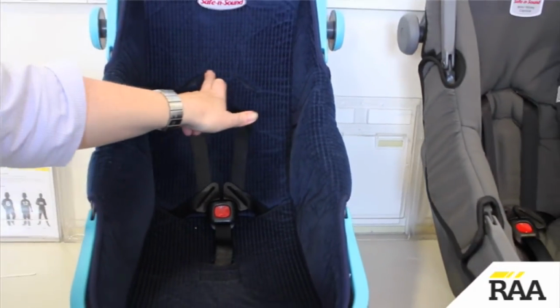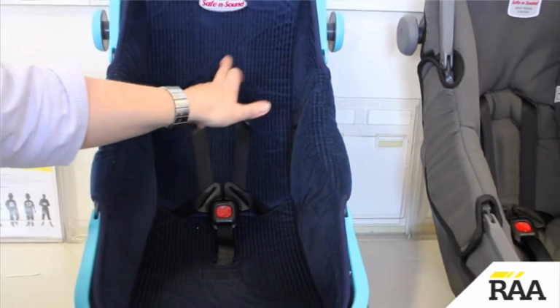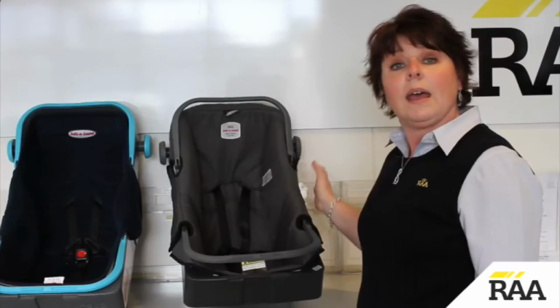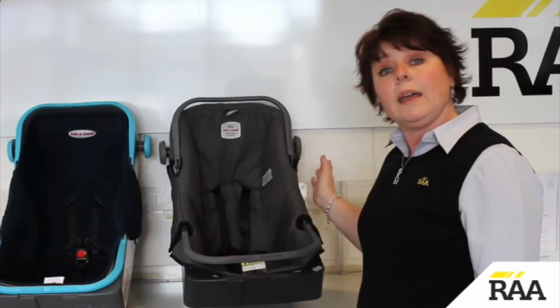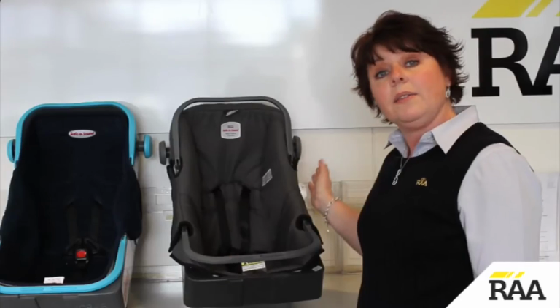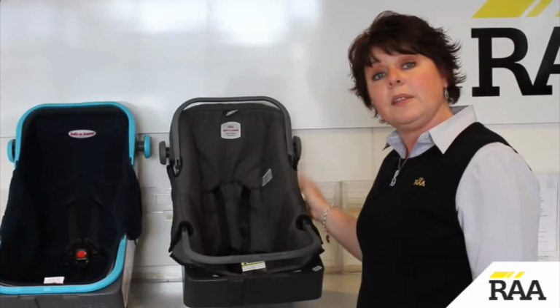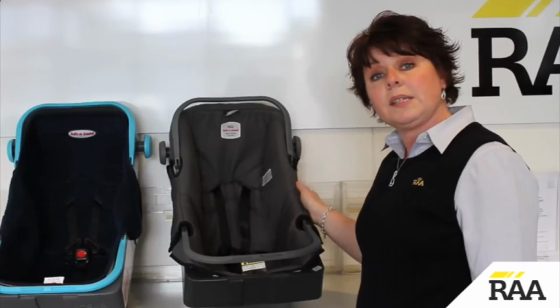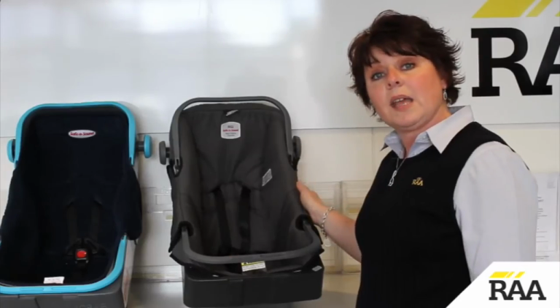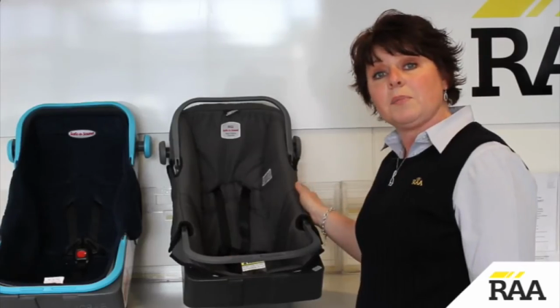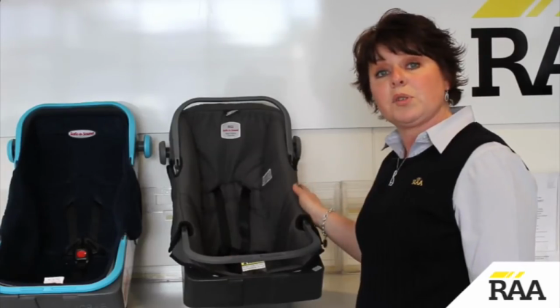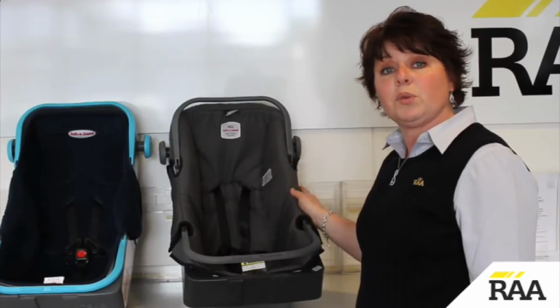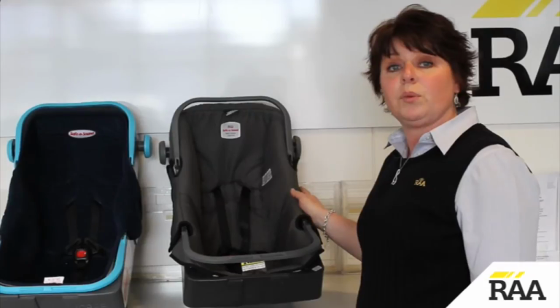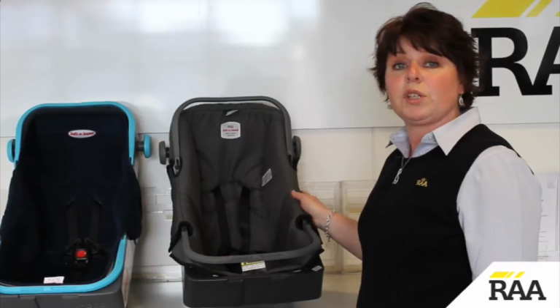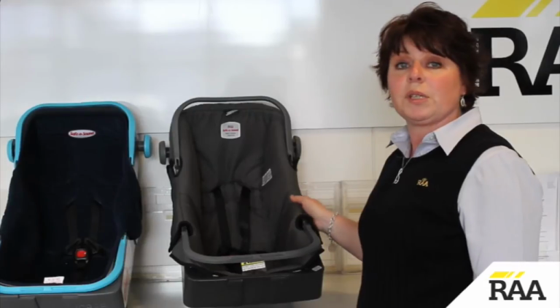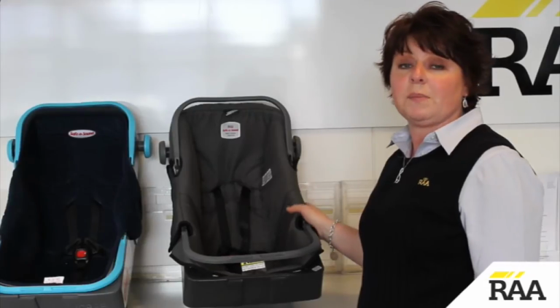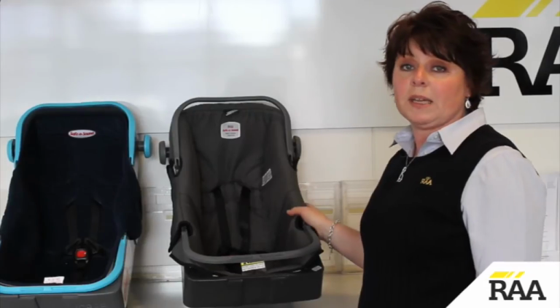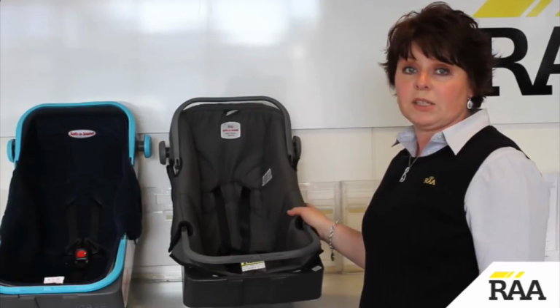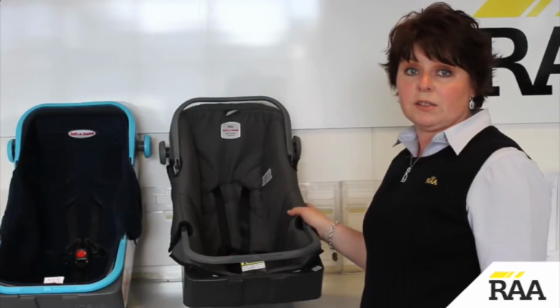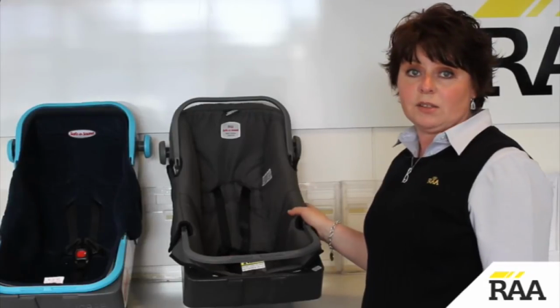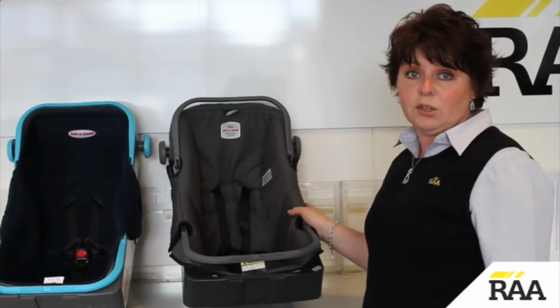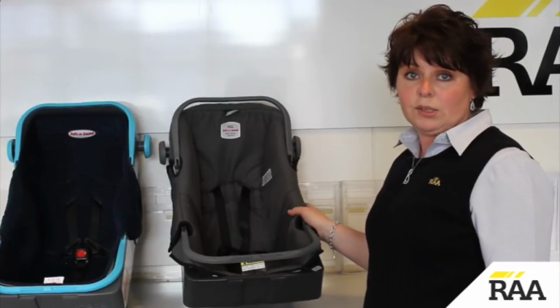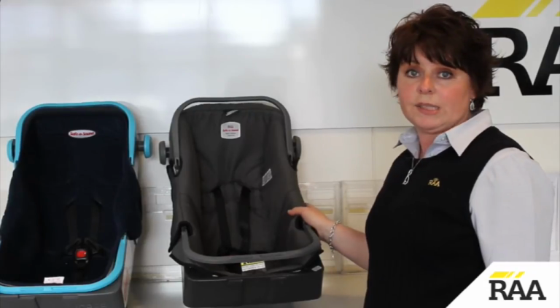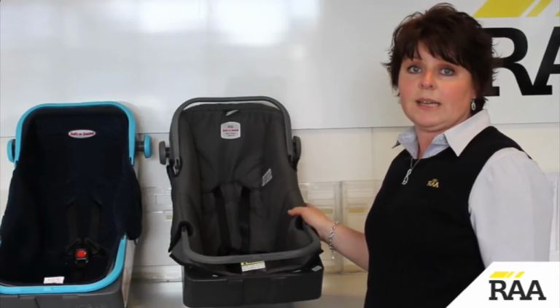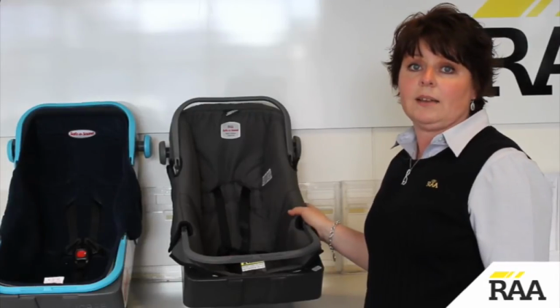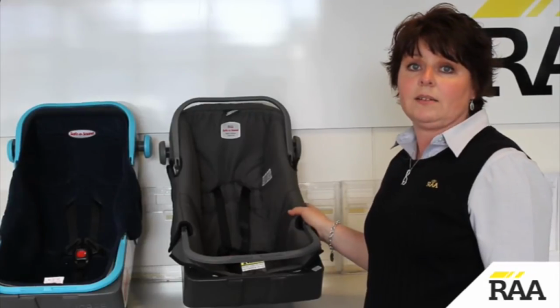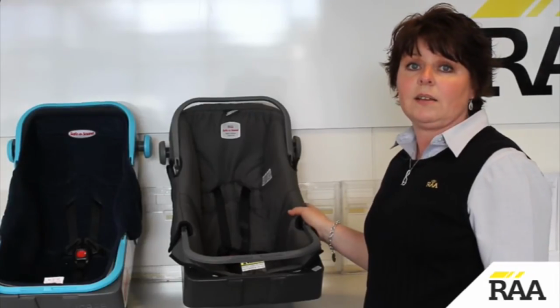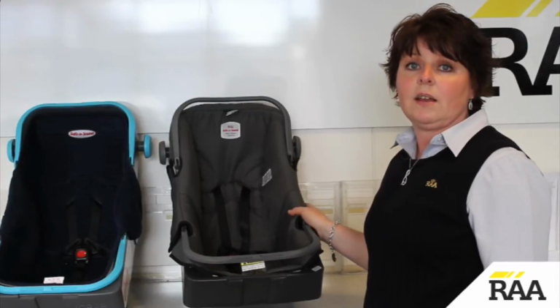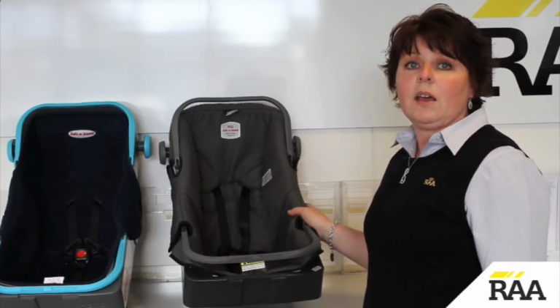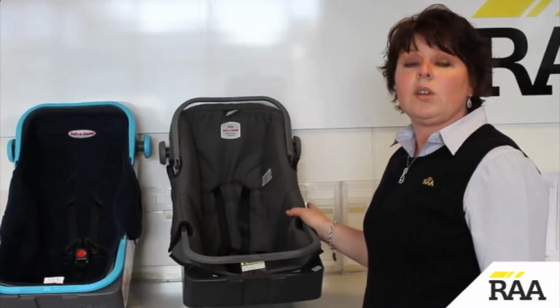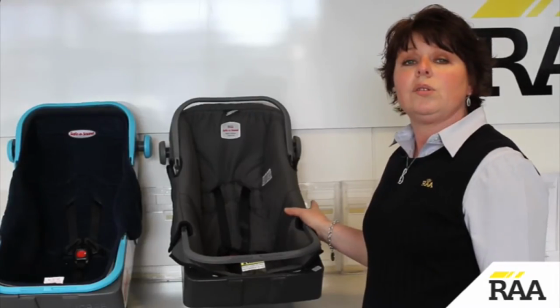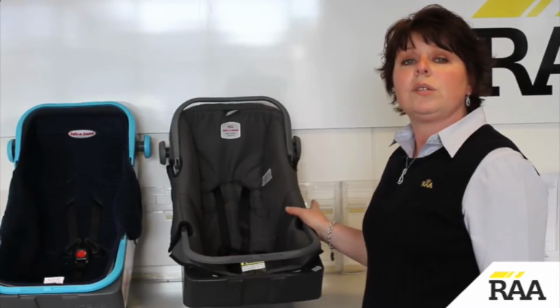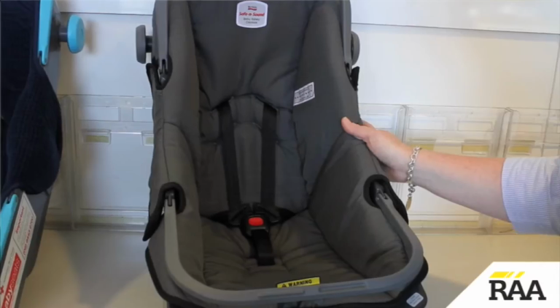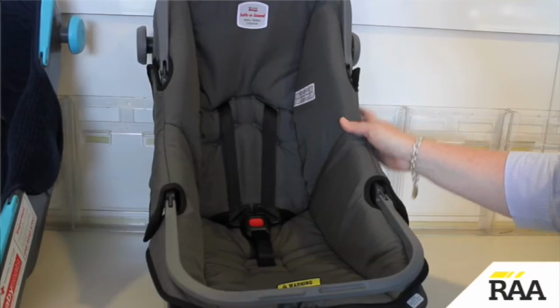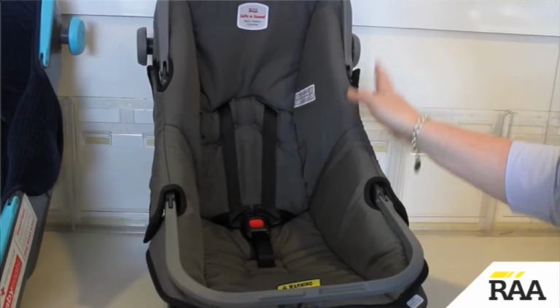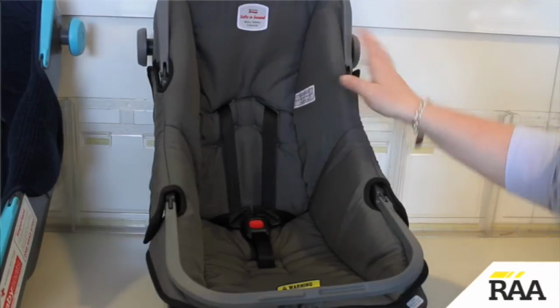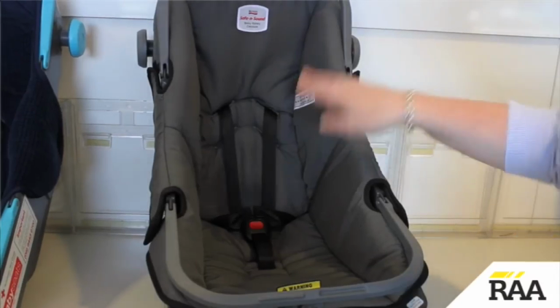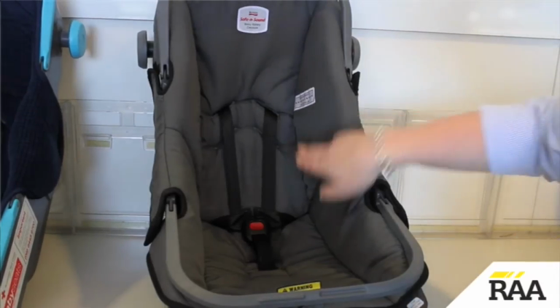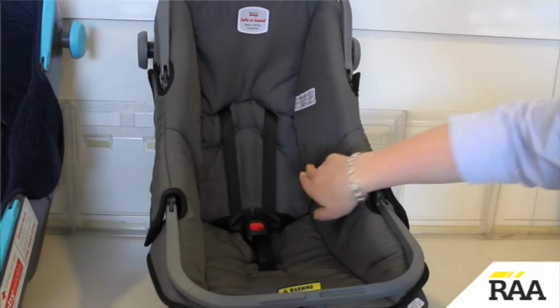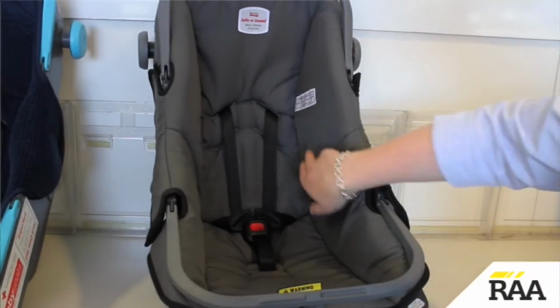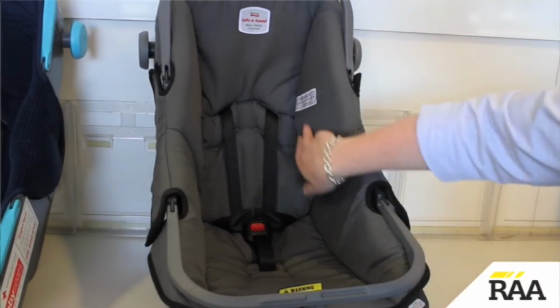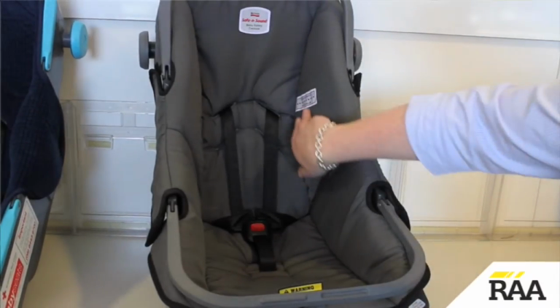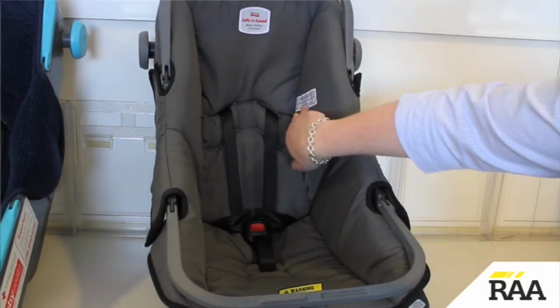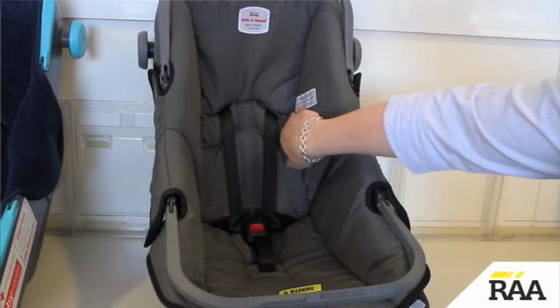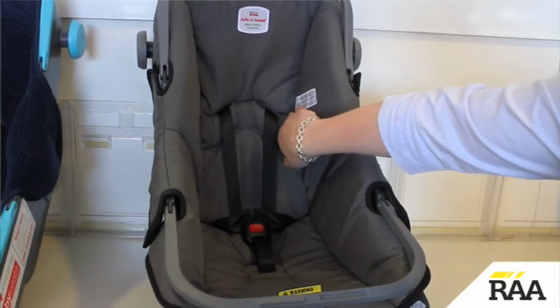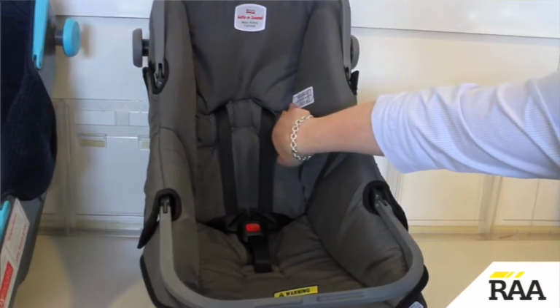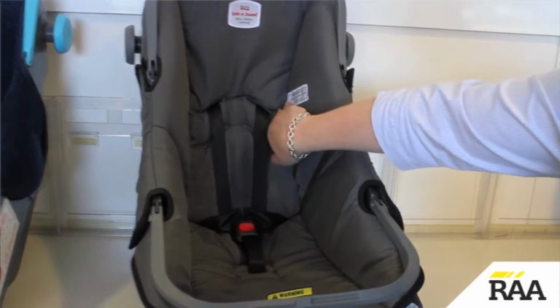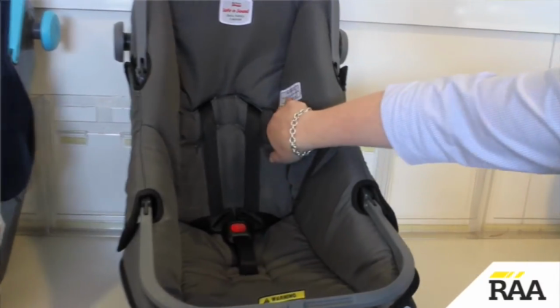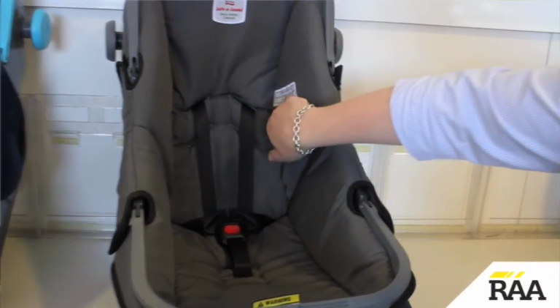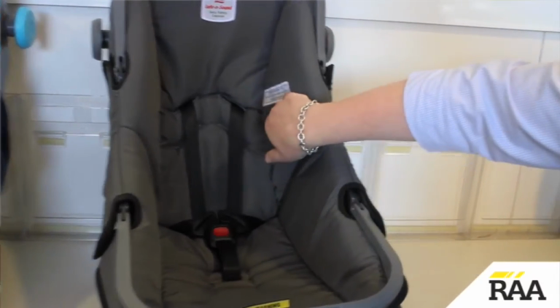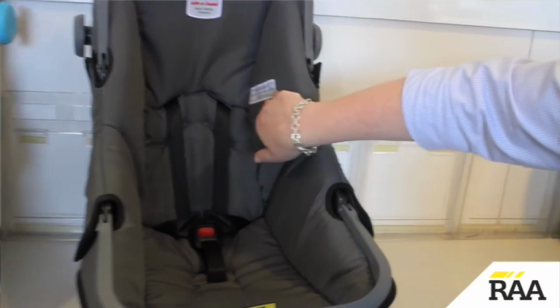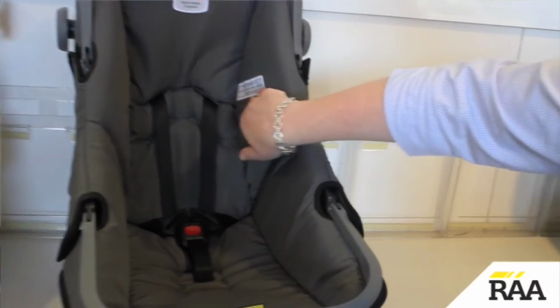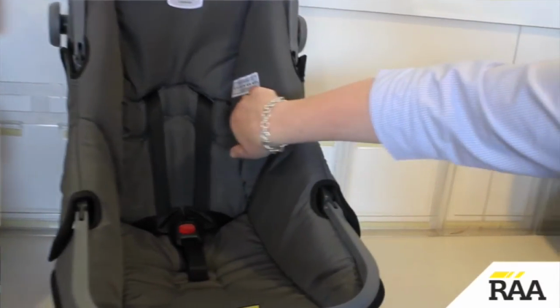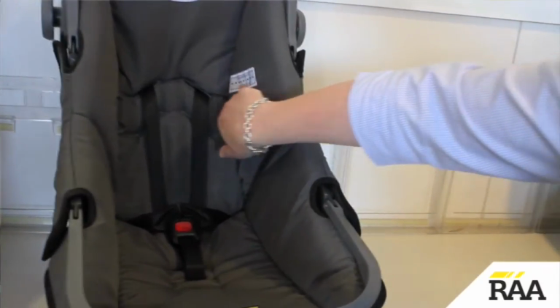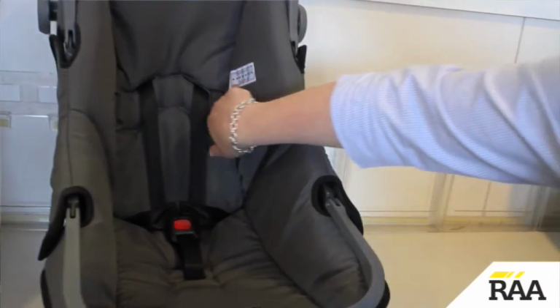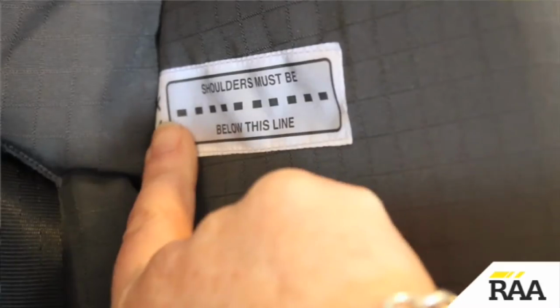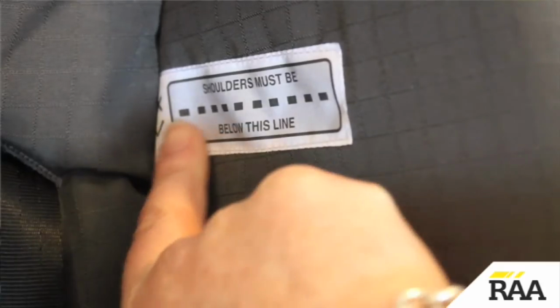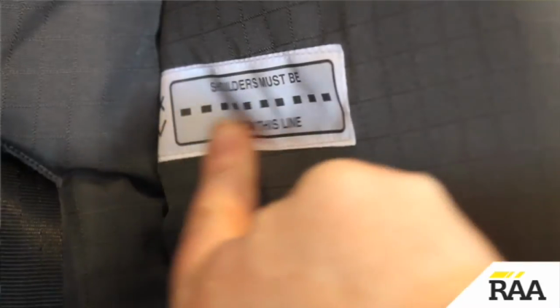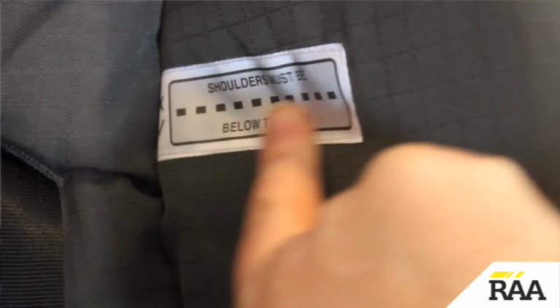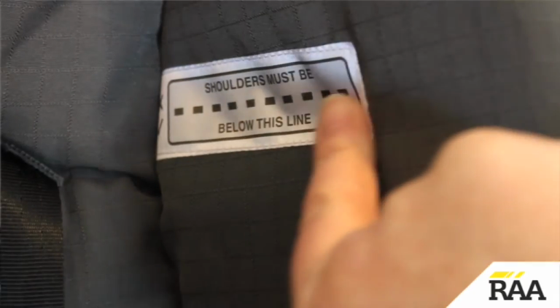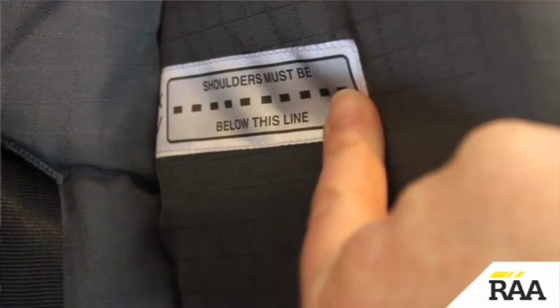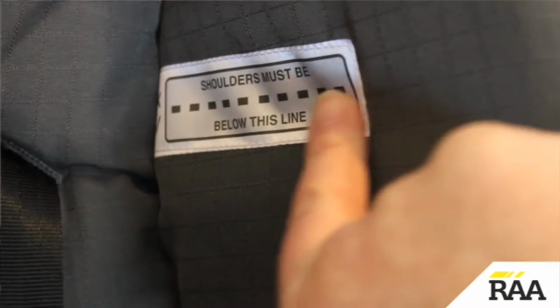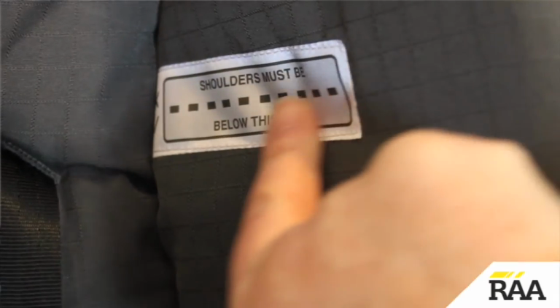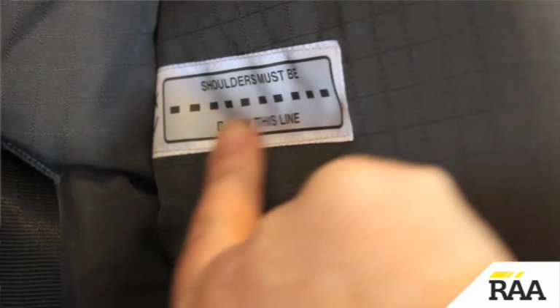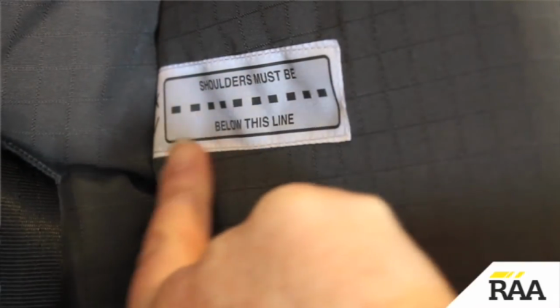In this capsule, which is made to the new standard, use the capsule until the child's shoulders reach the top shoulder height marker.